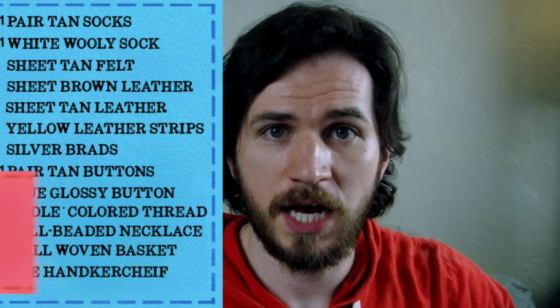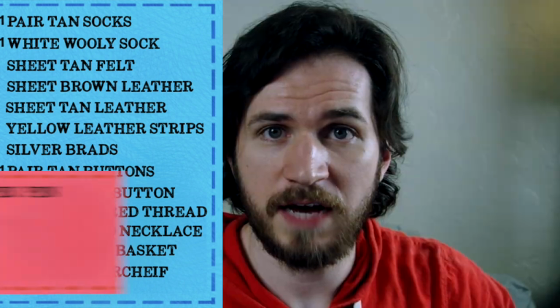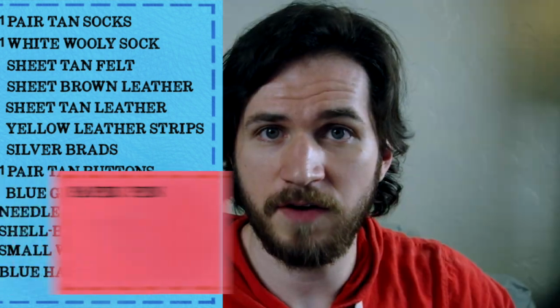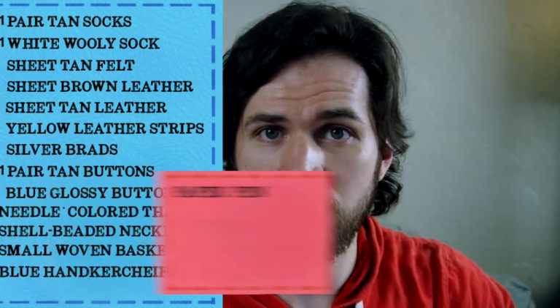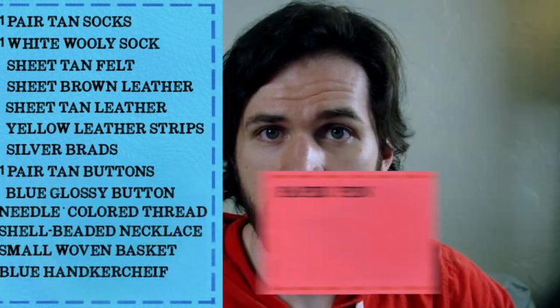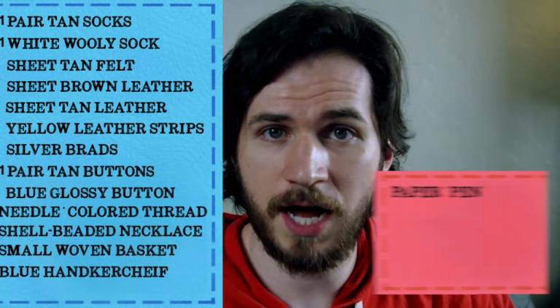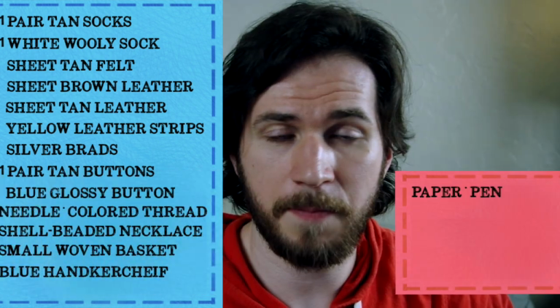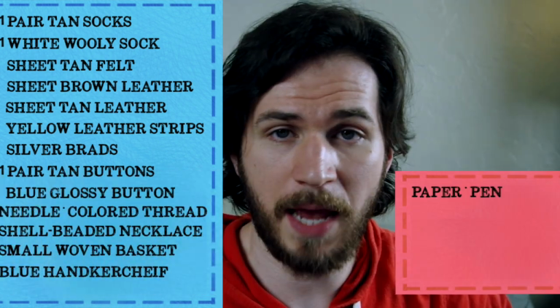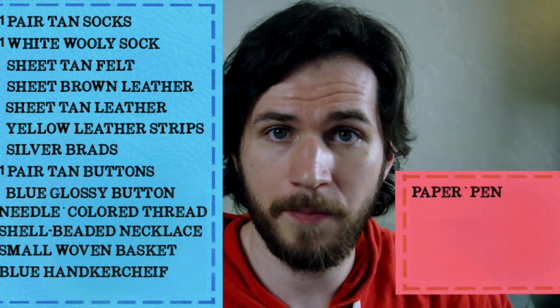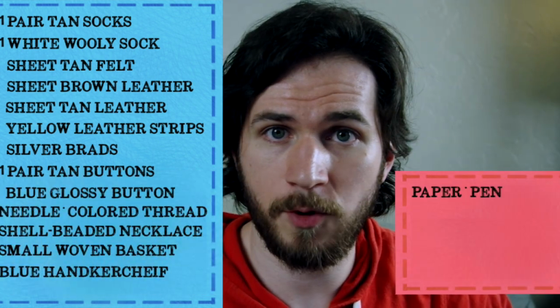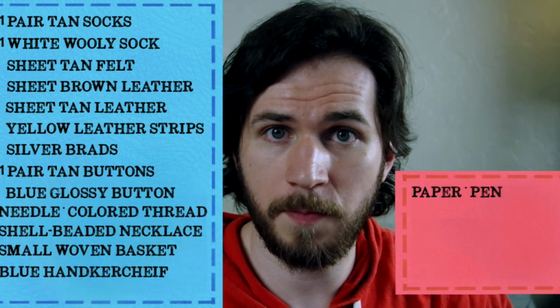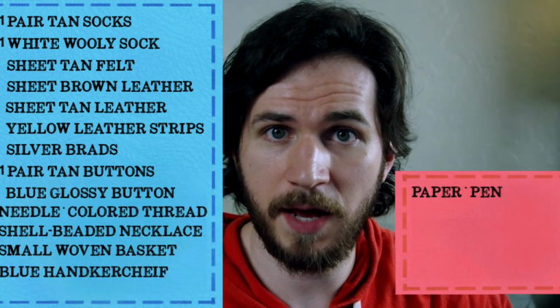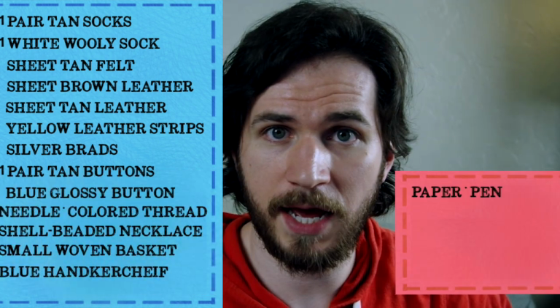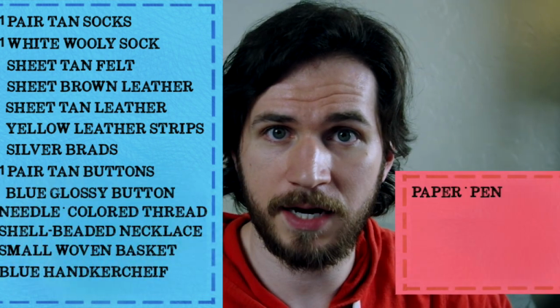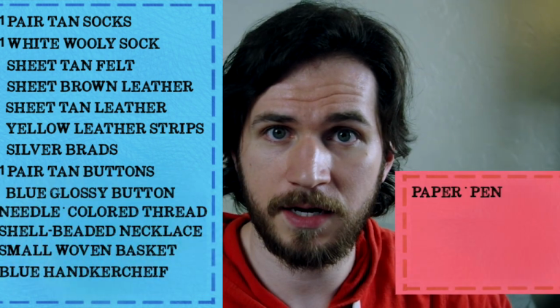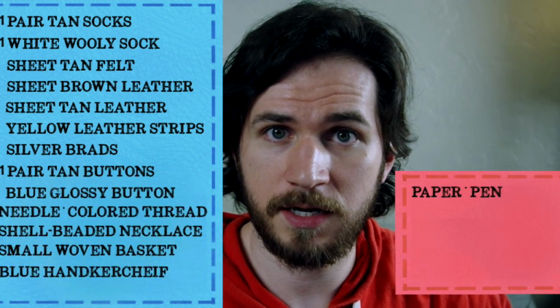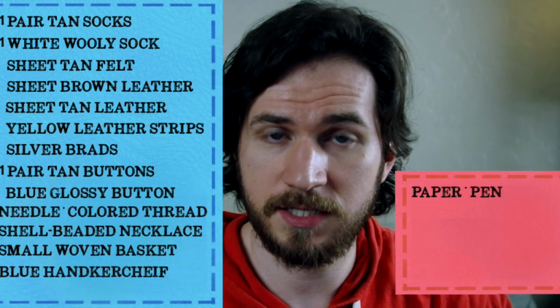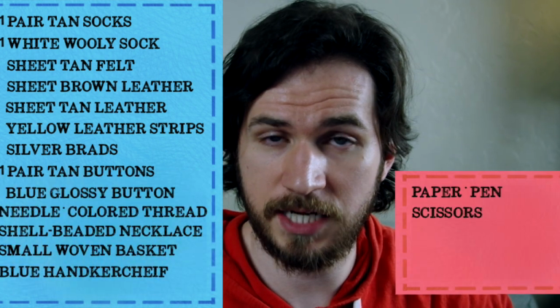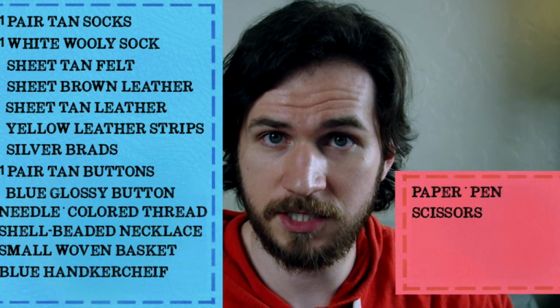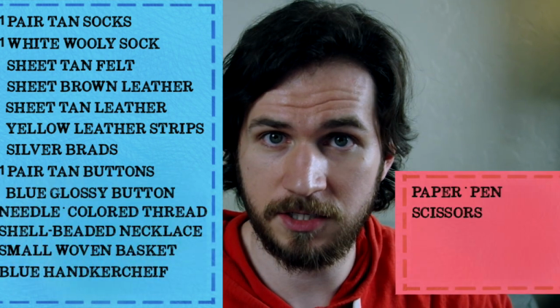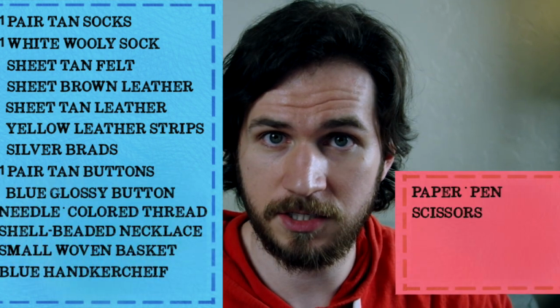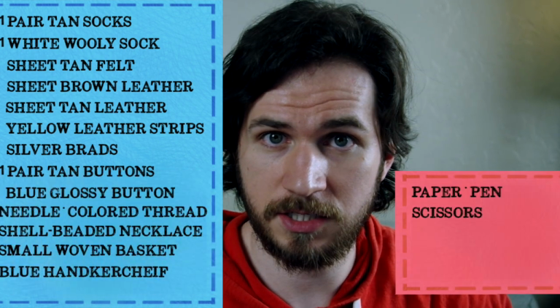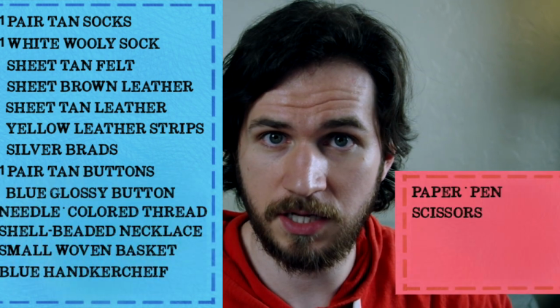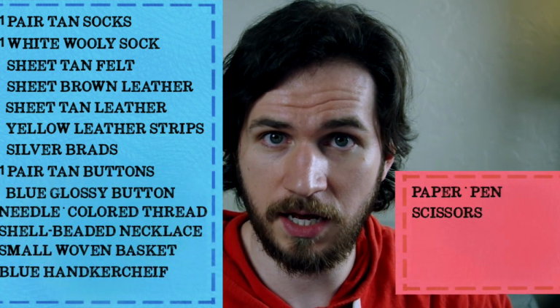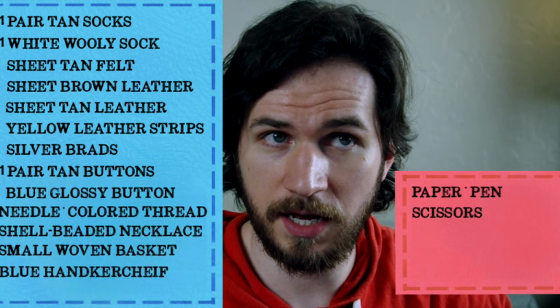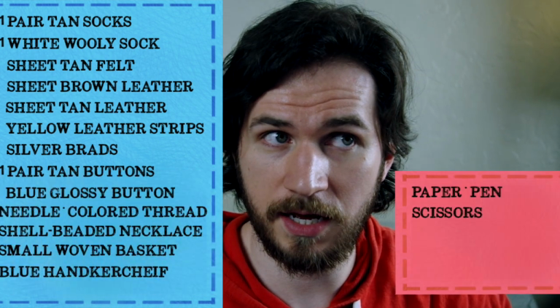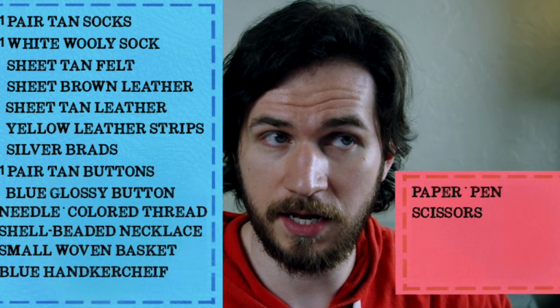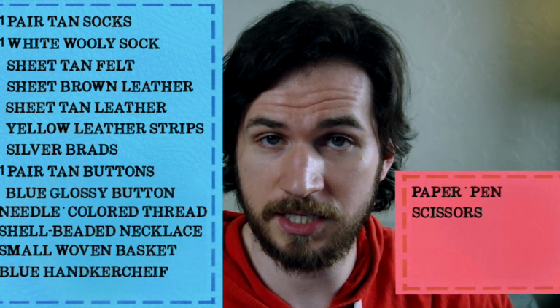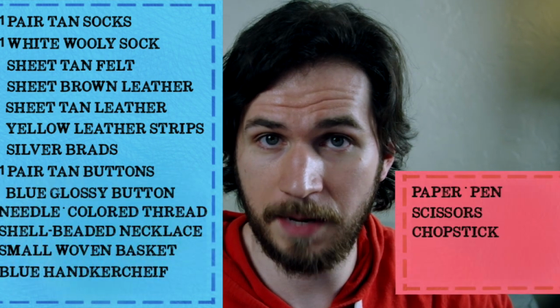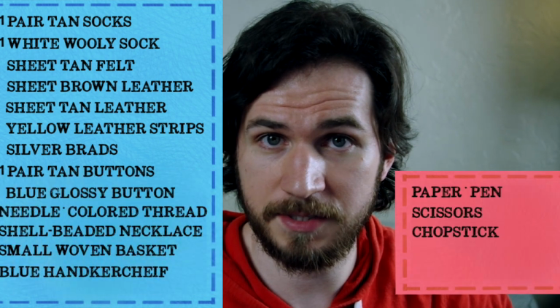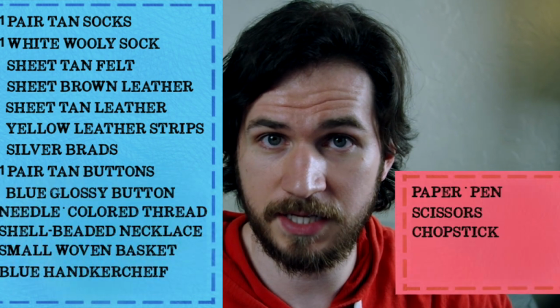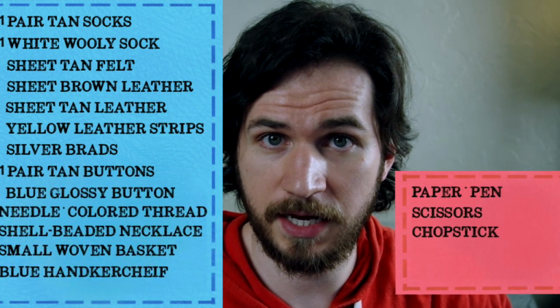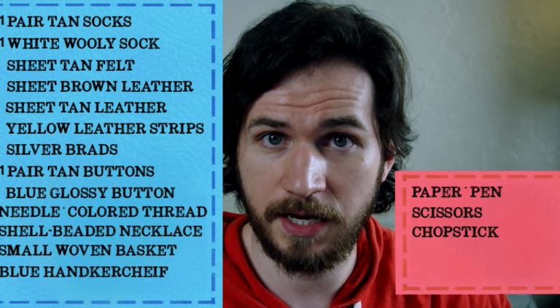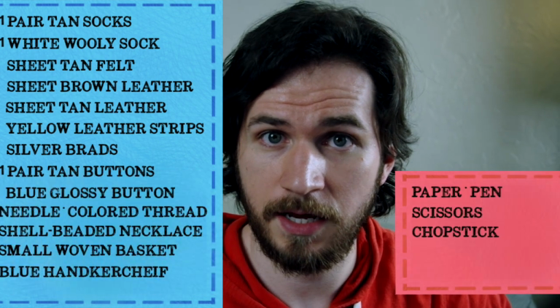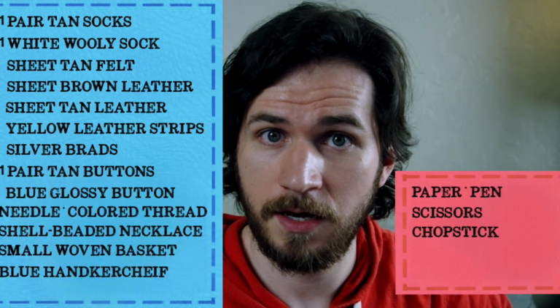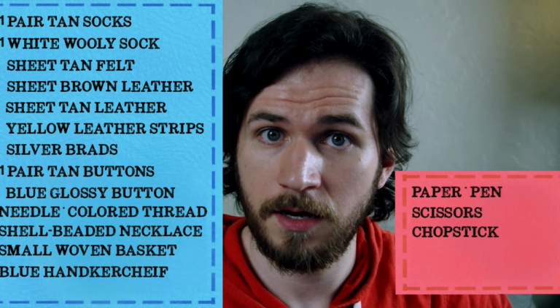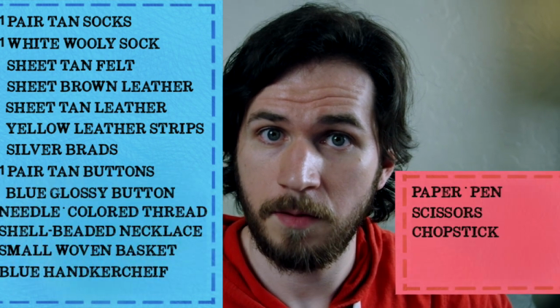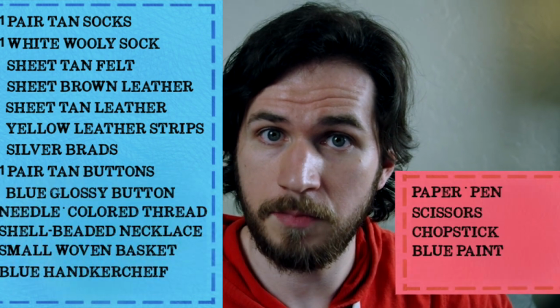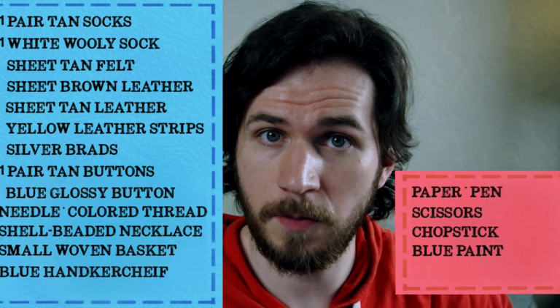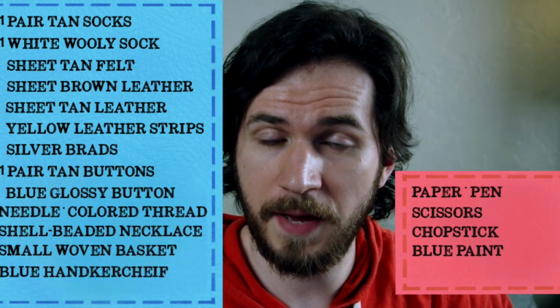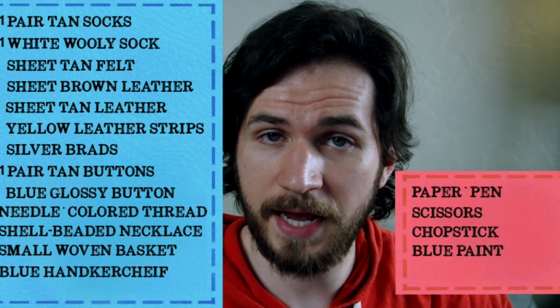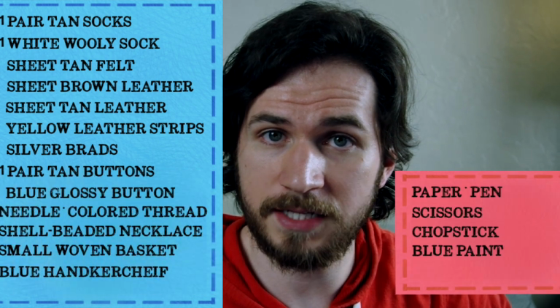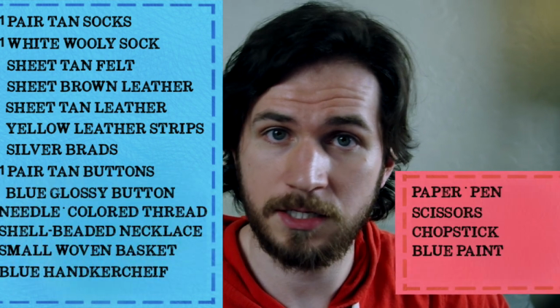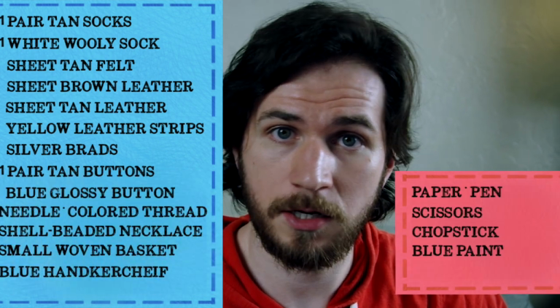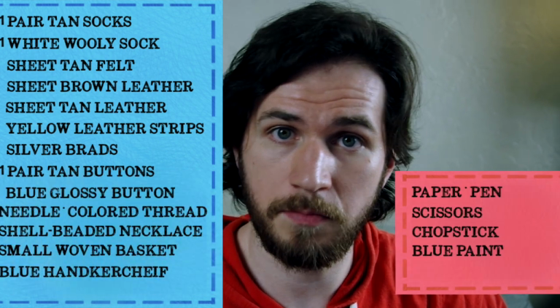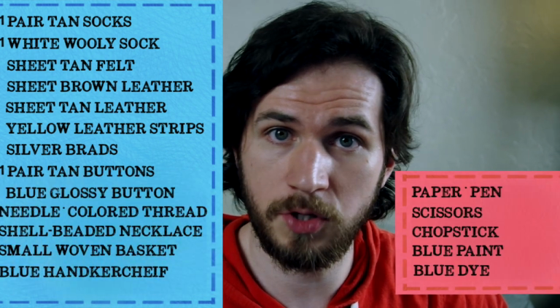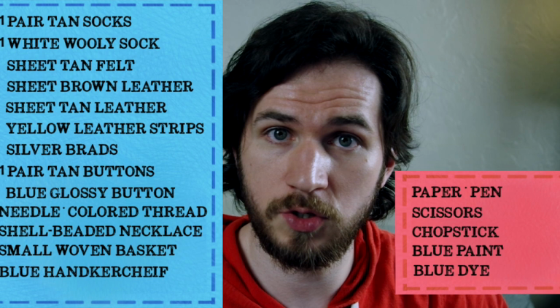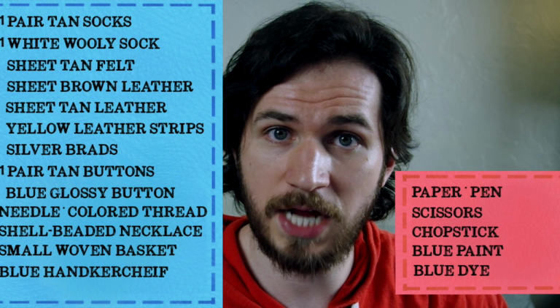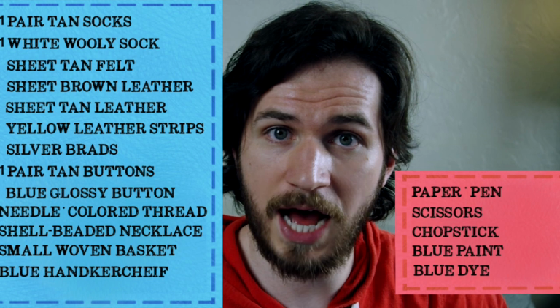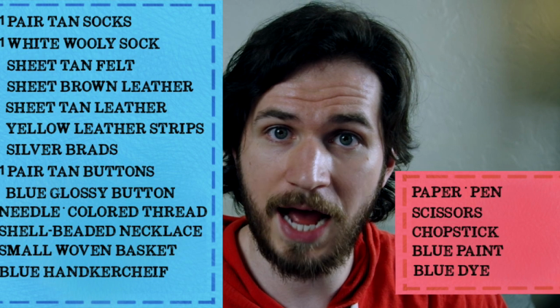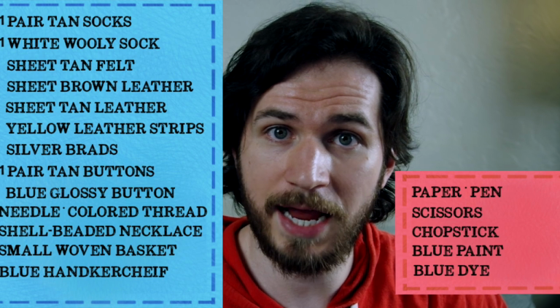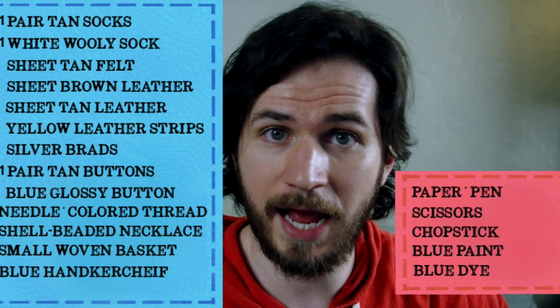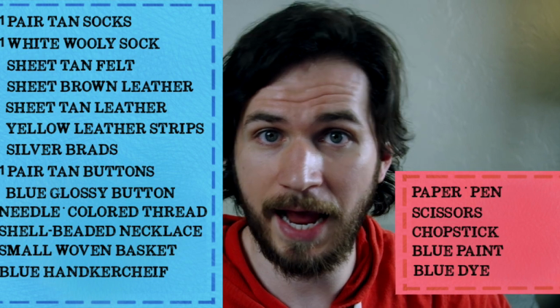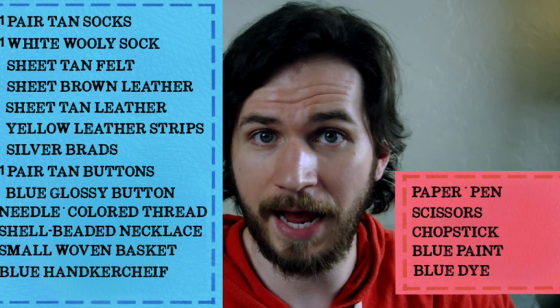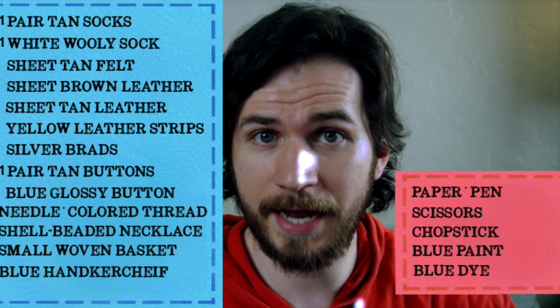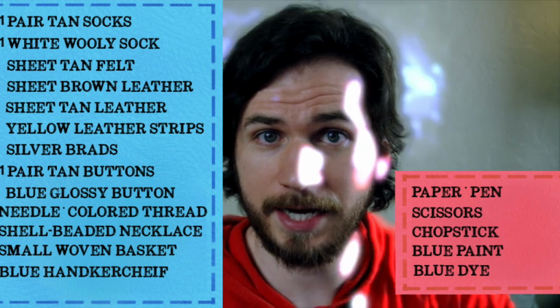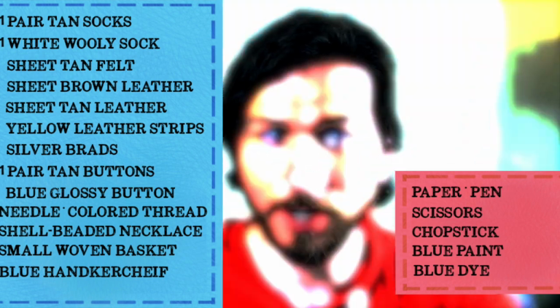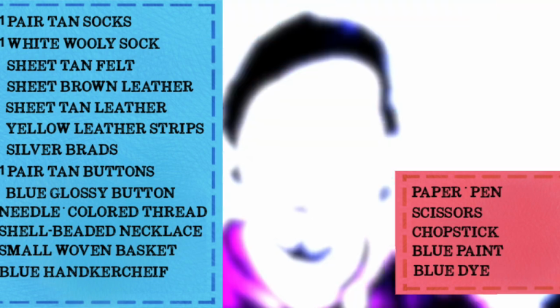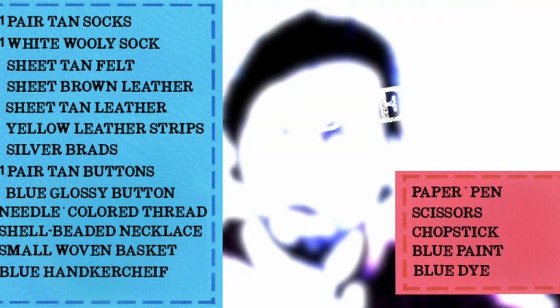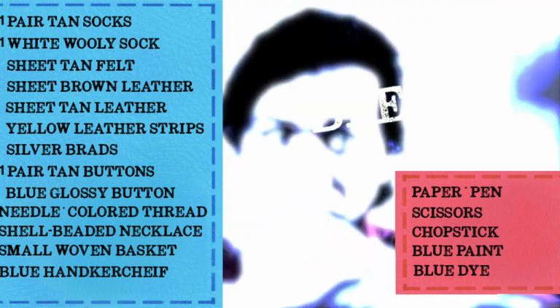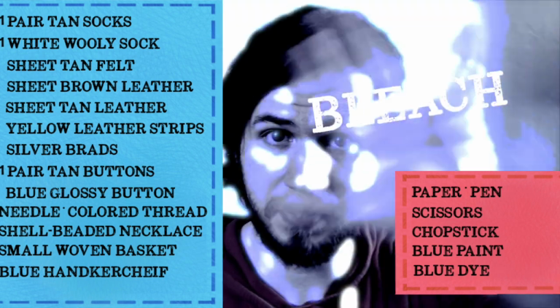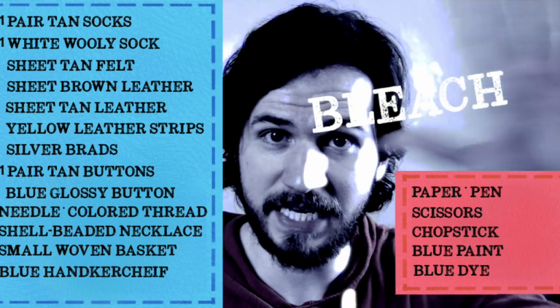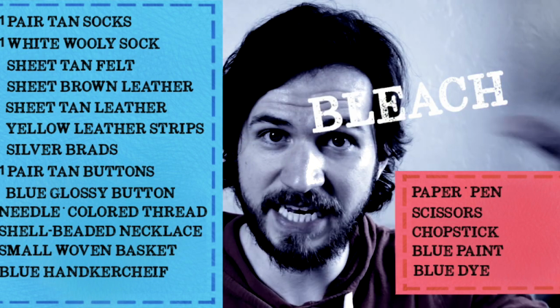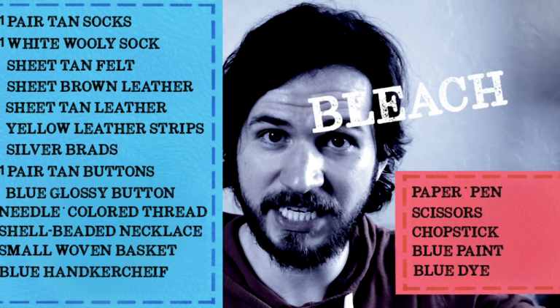I've also got paper and pen, scissors, a chopstick, blue paint, blue dye, and bleach.